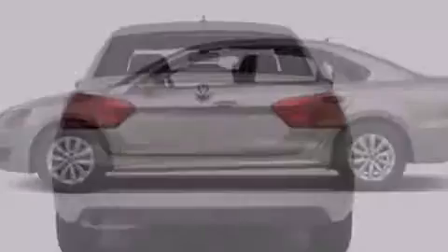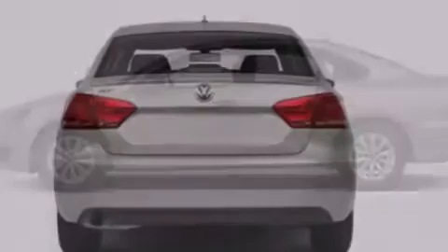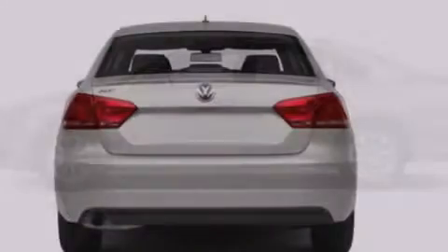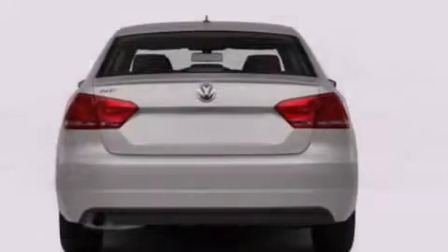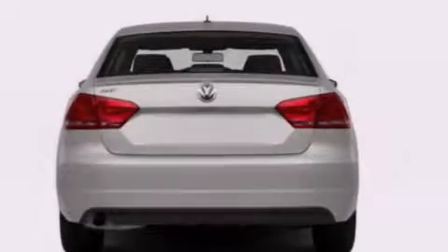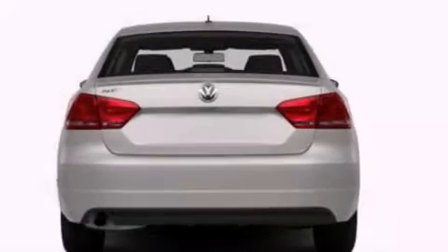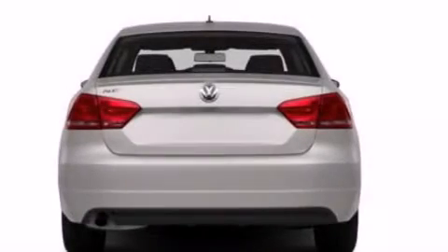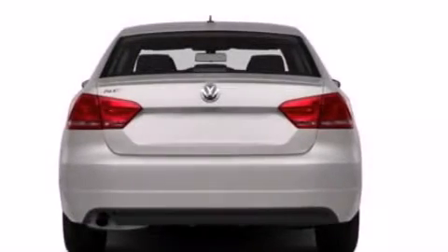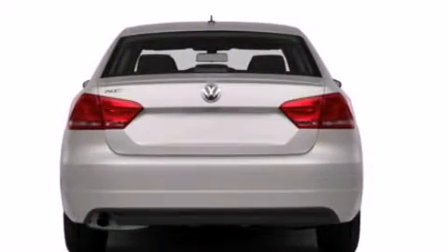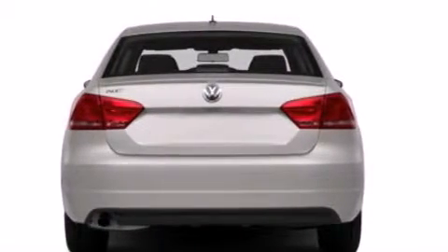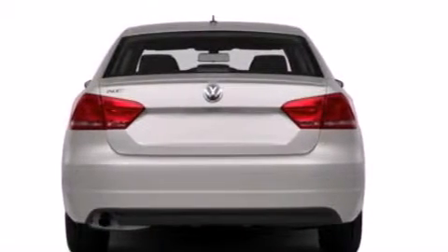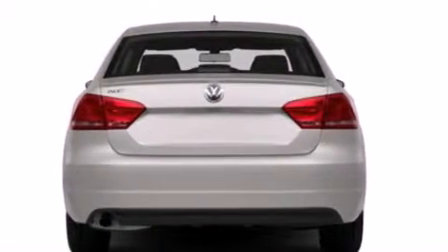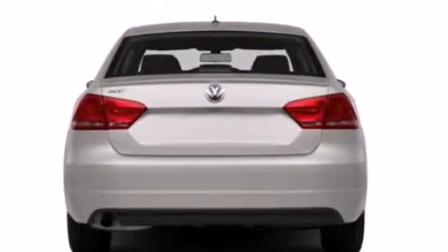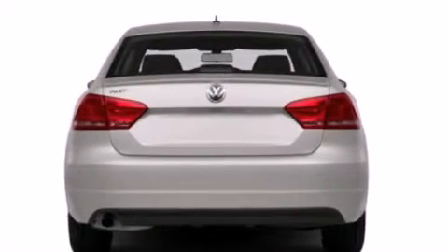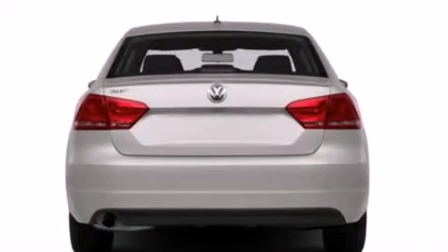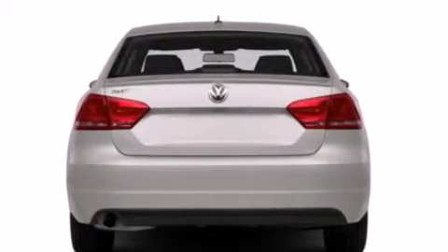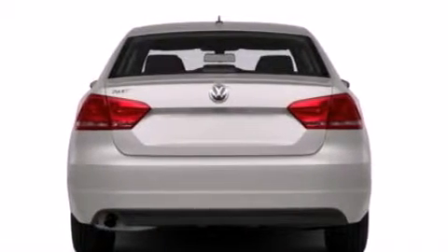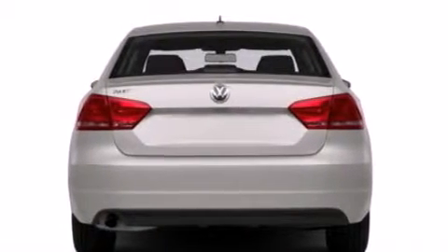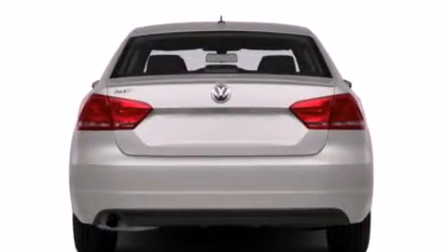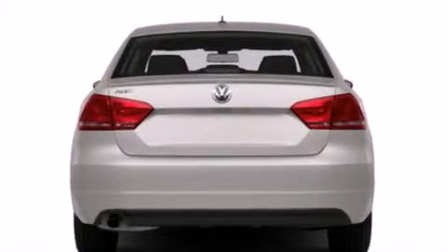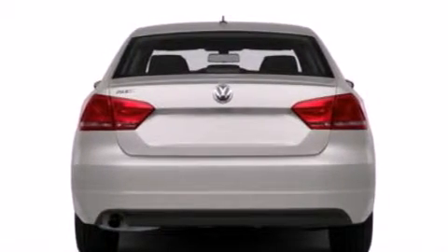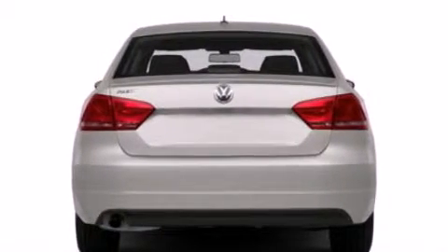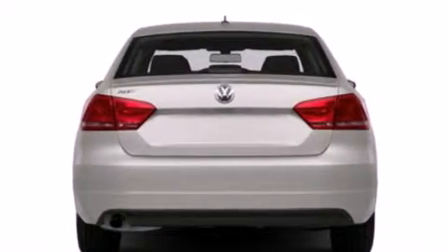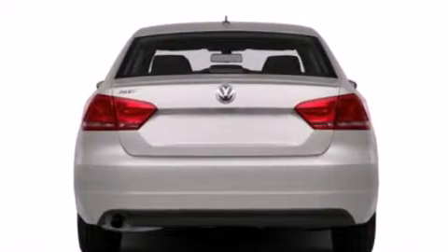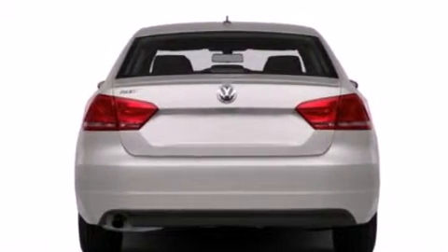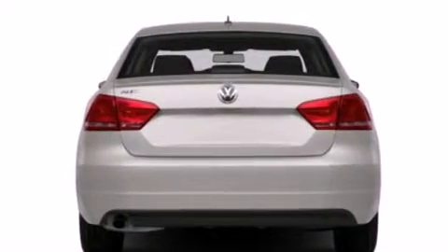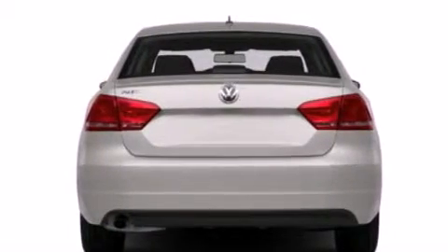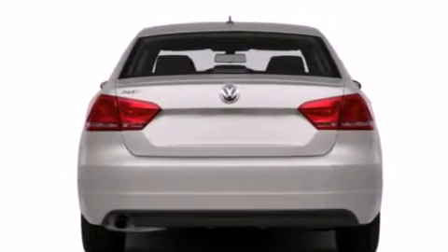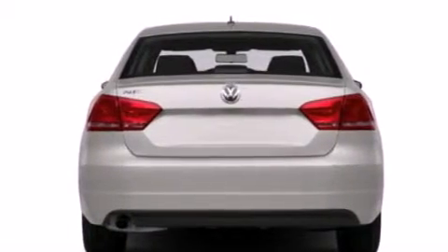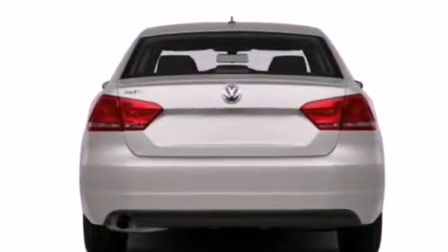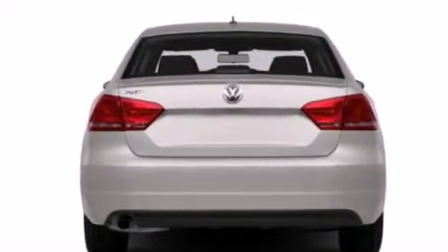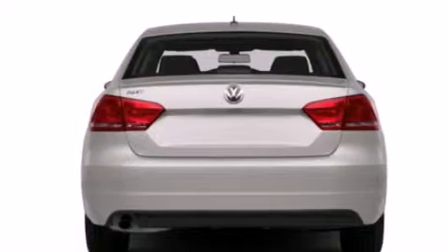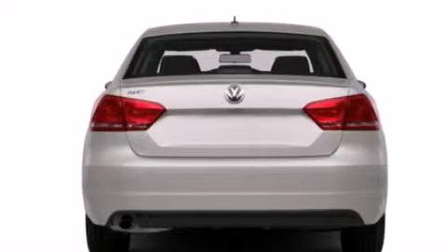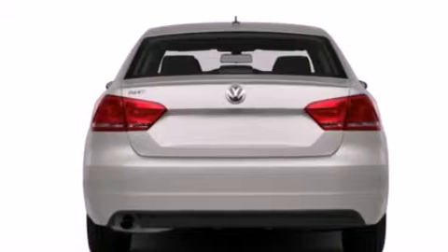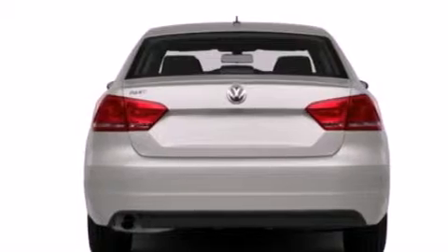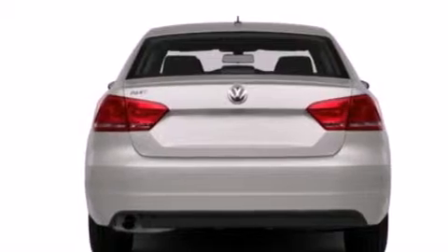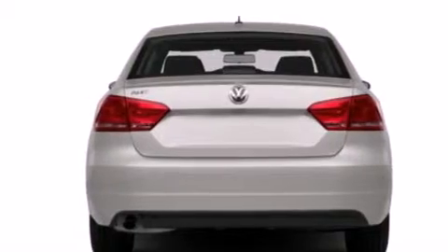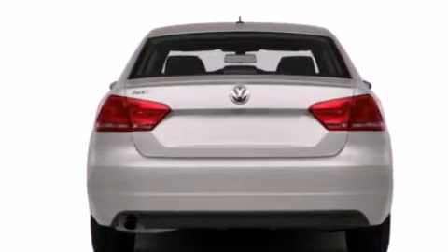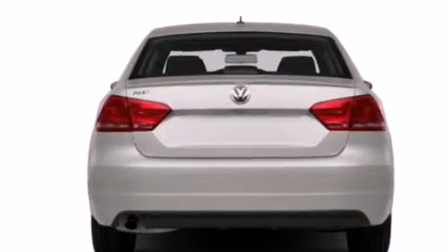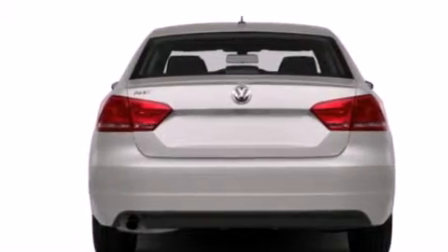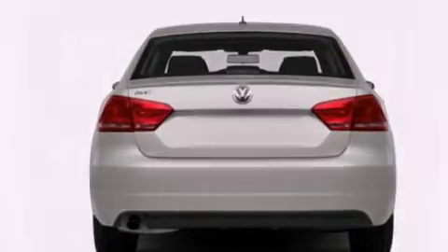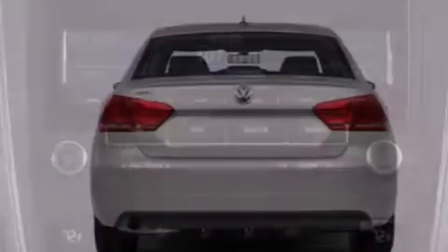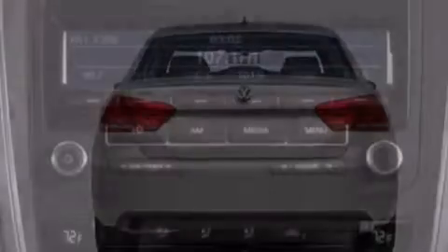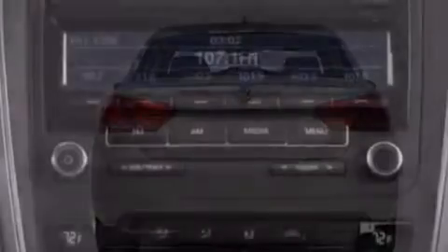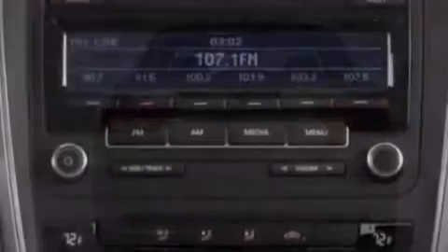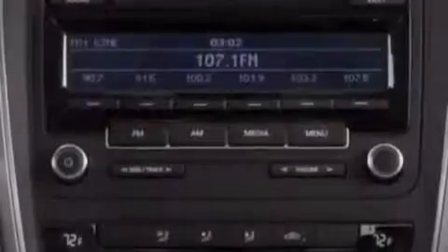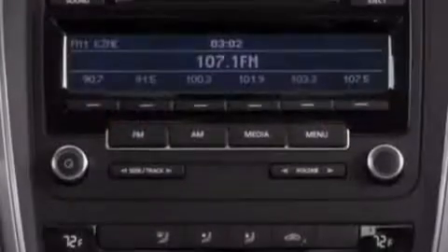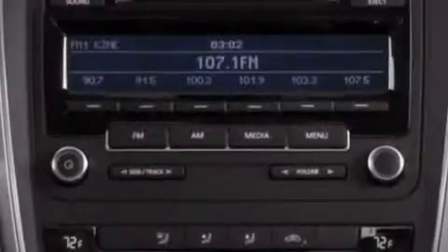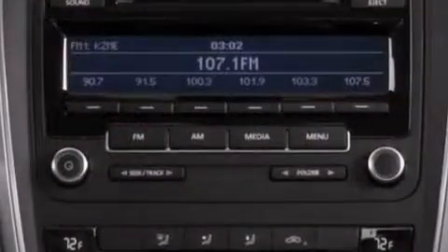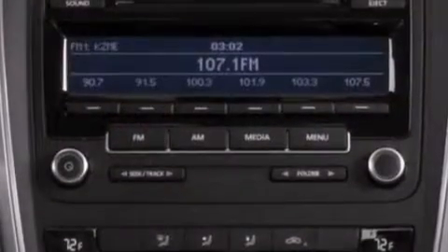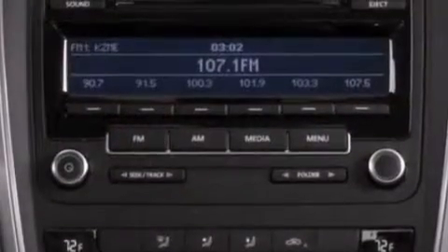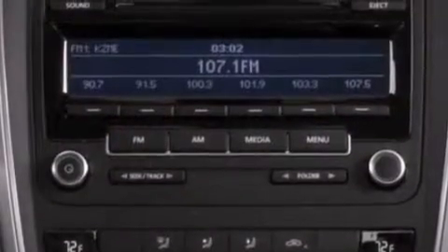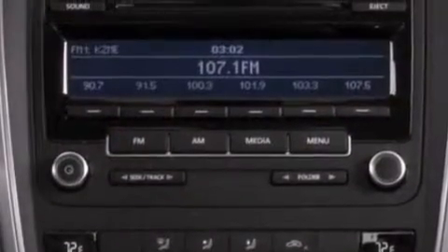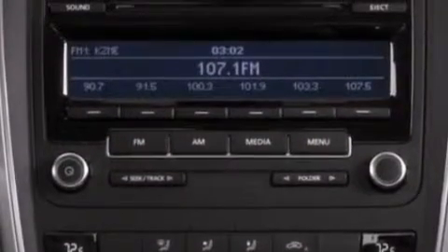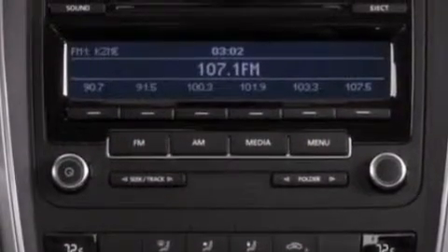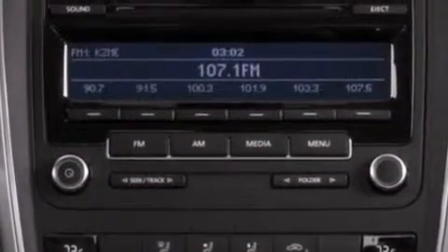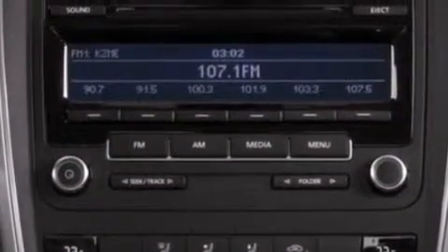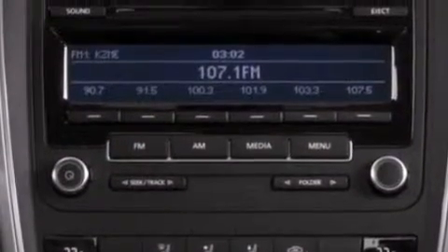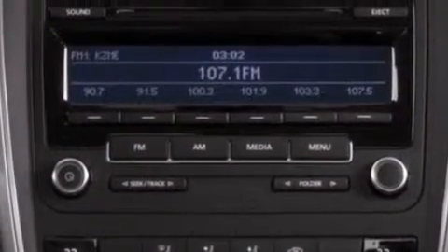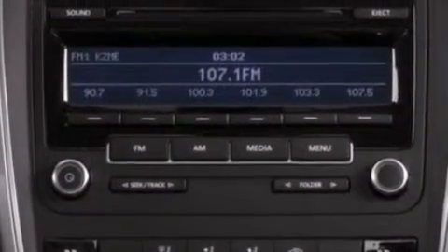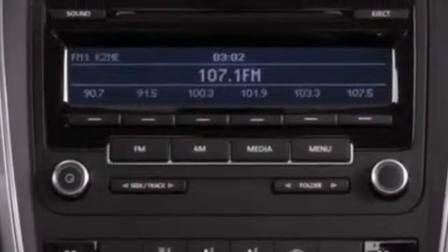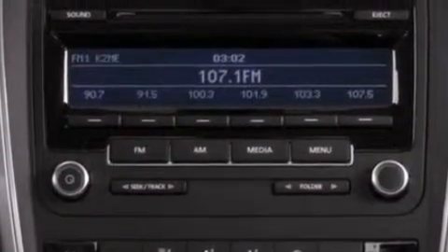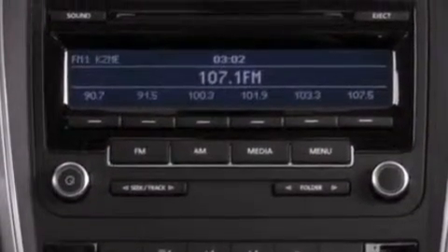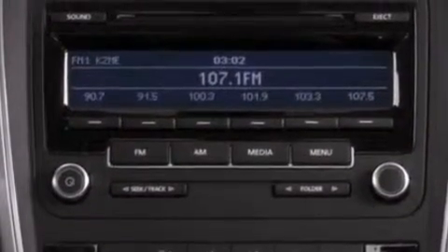With an EPA estimated rating of 40 miles per gallon on the highway, this automobile helps leave money in your pocket where you want it.